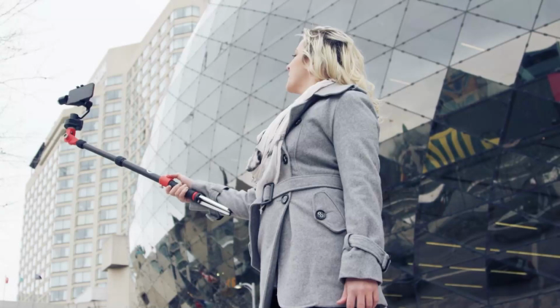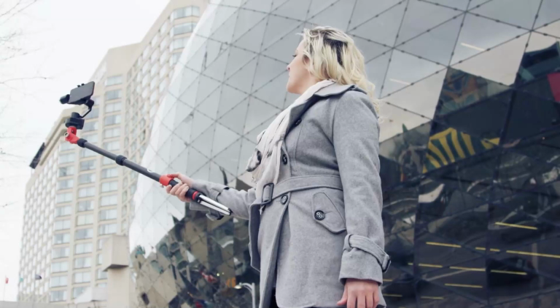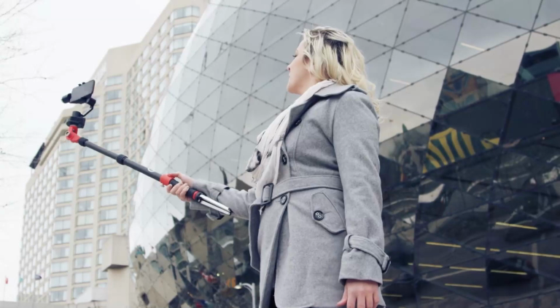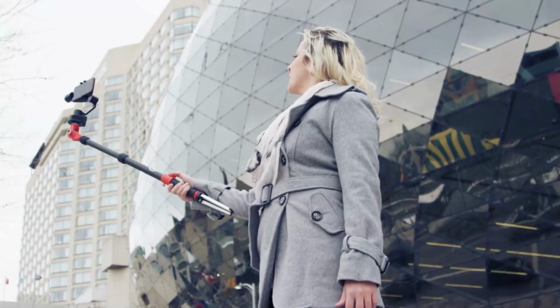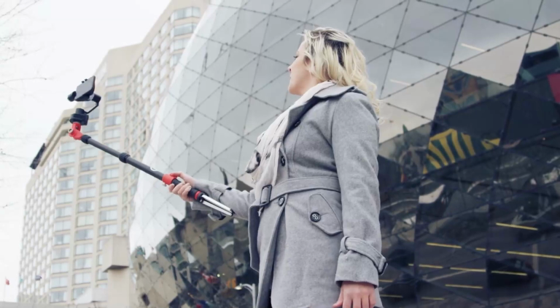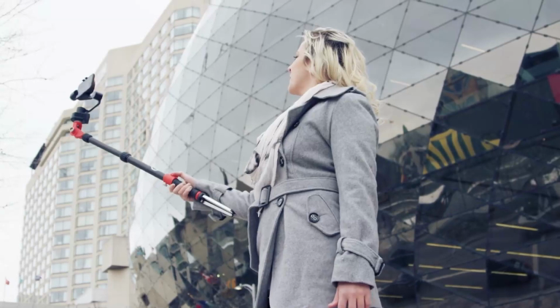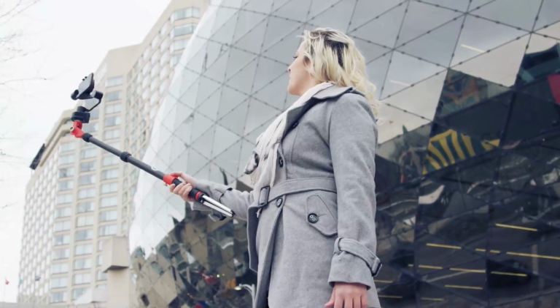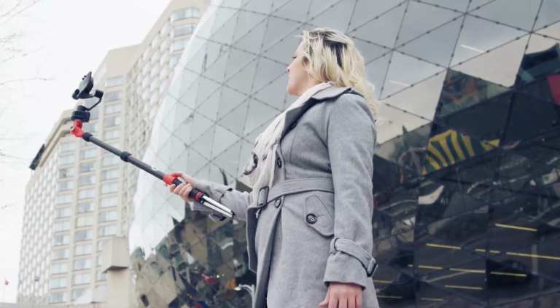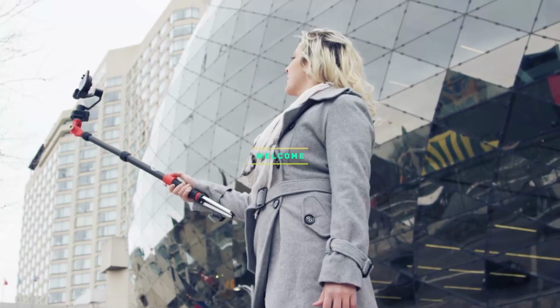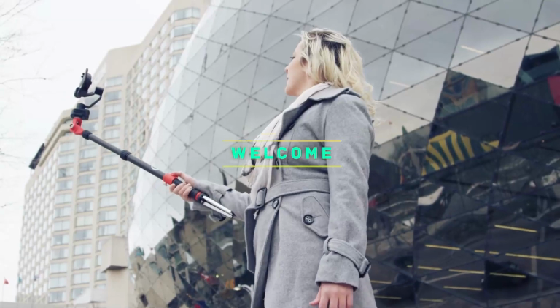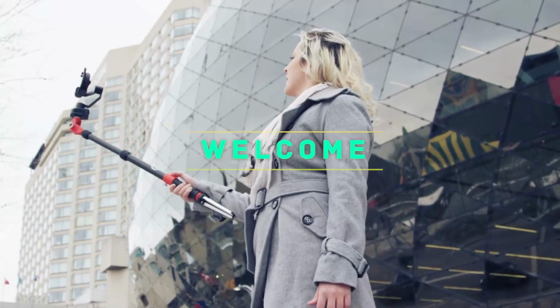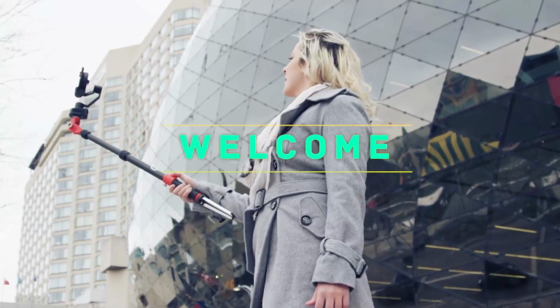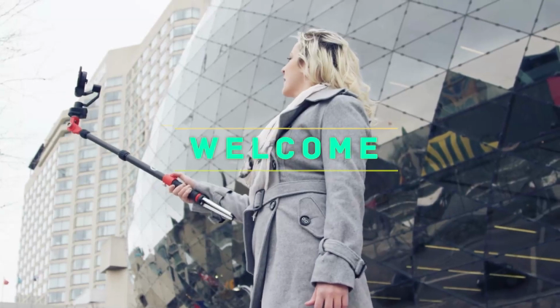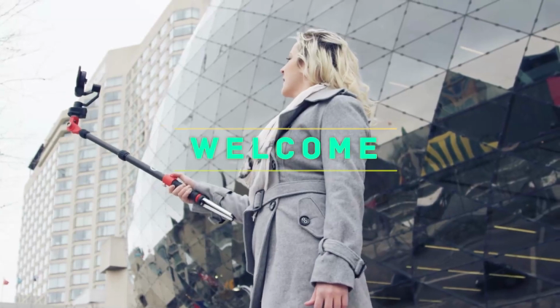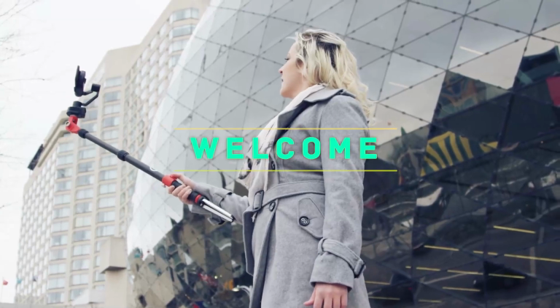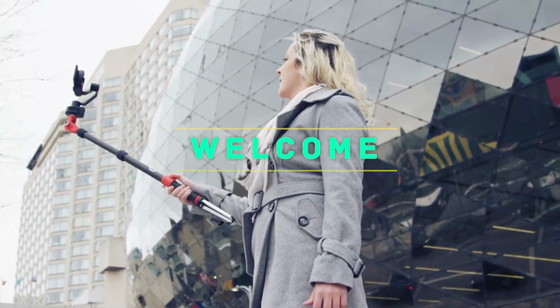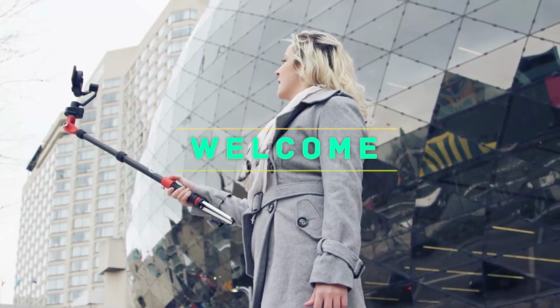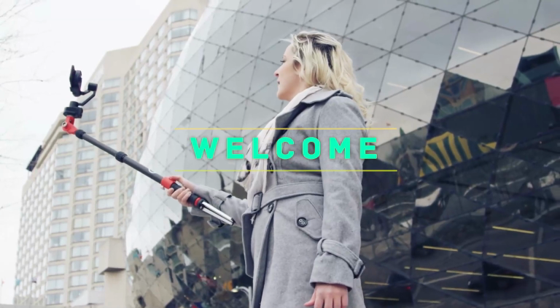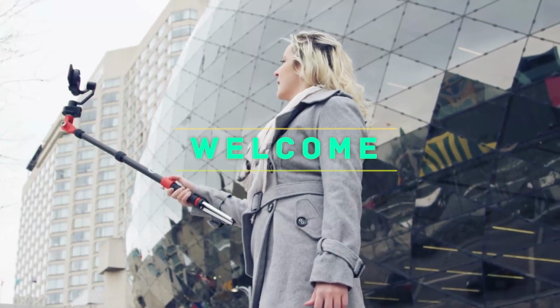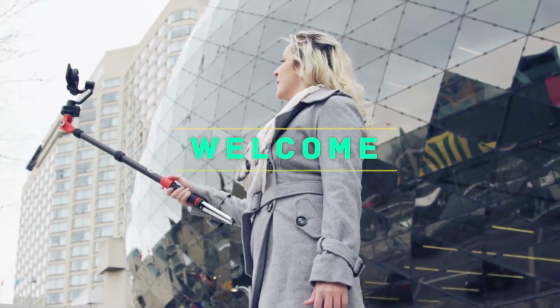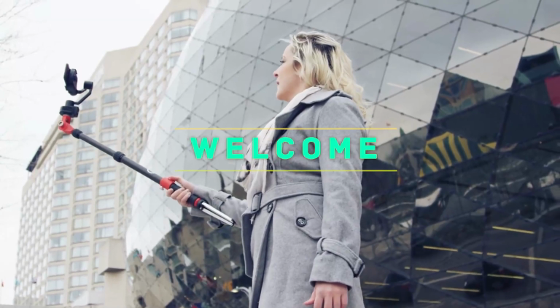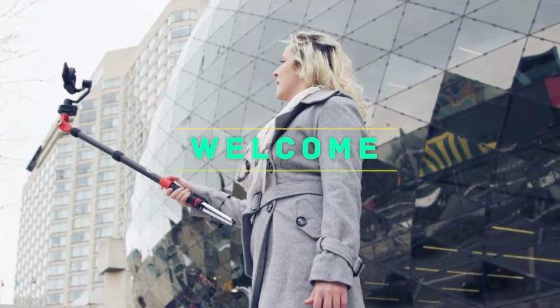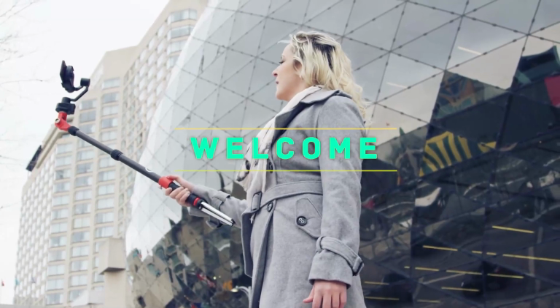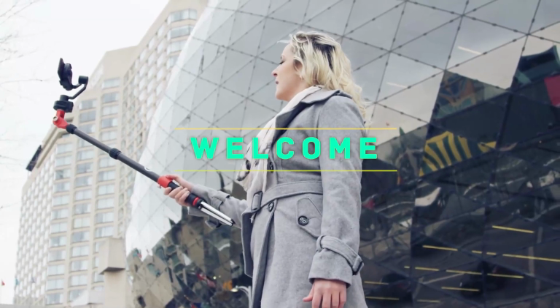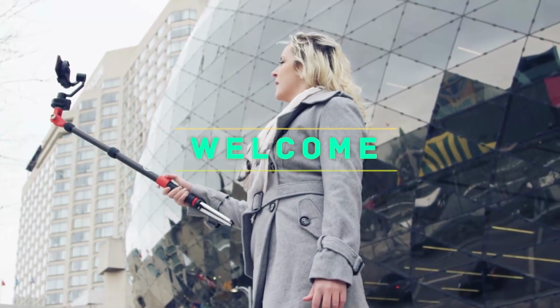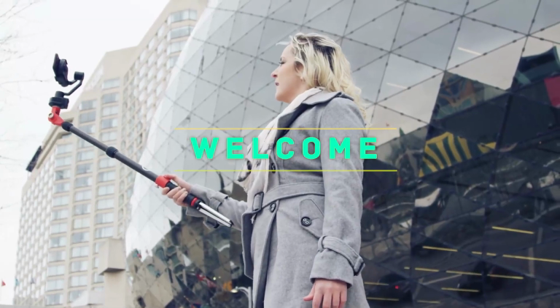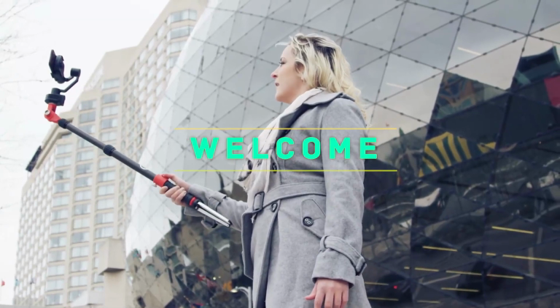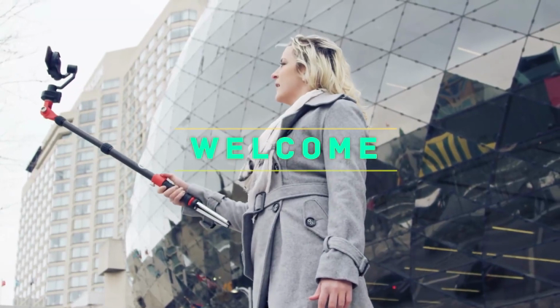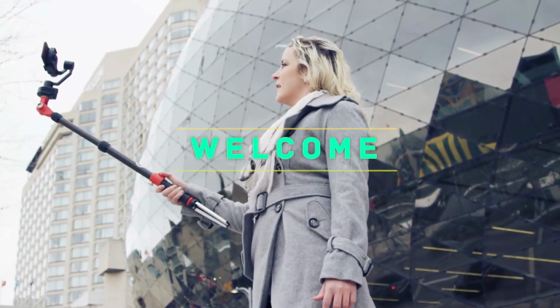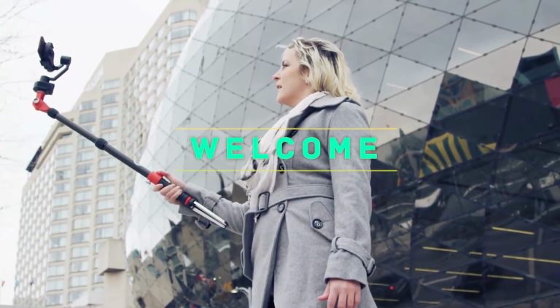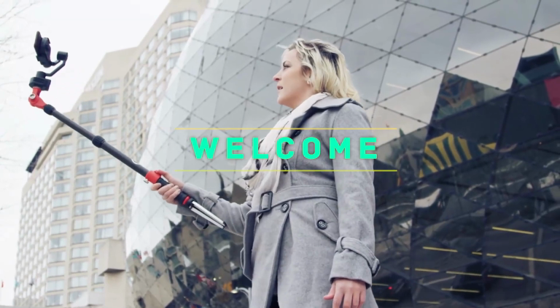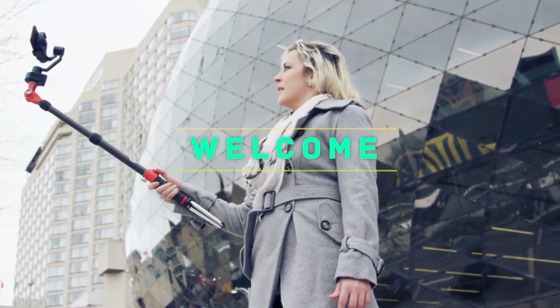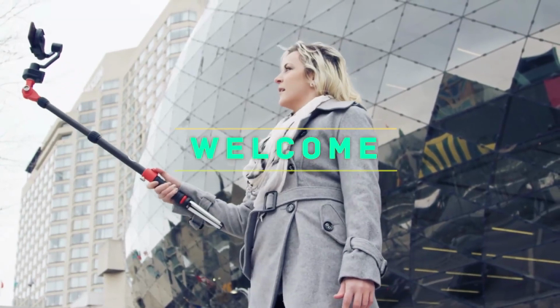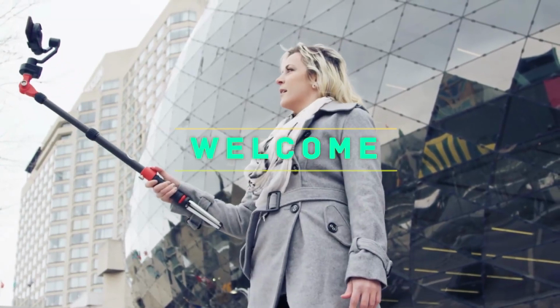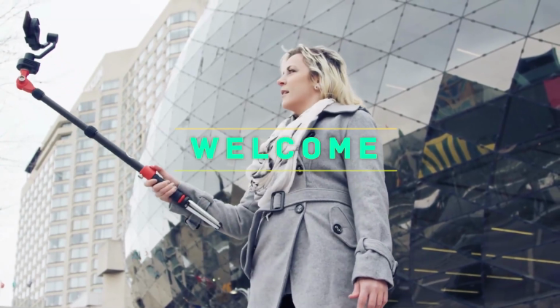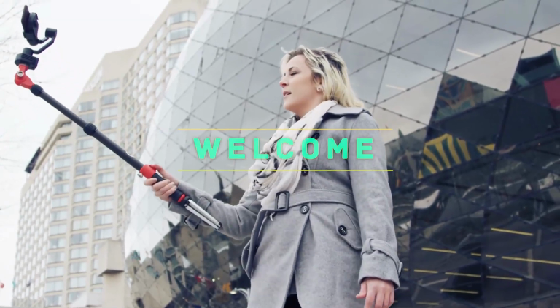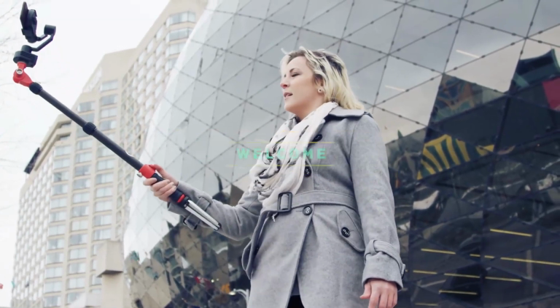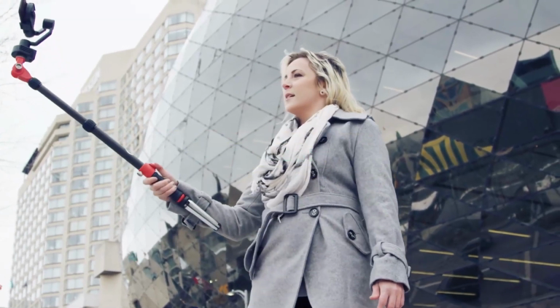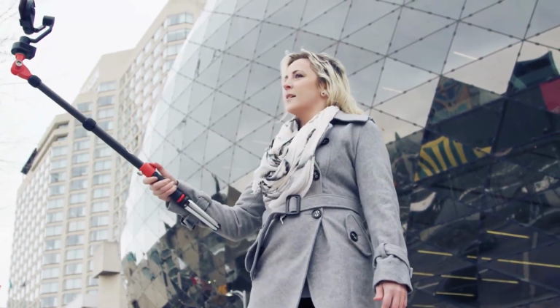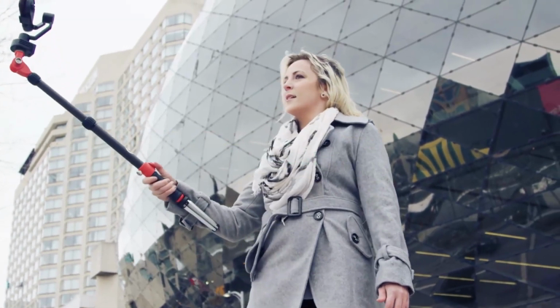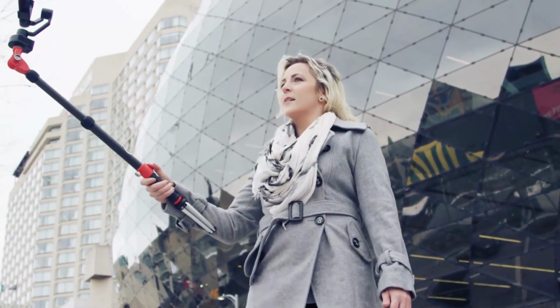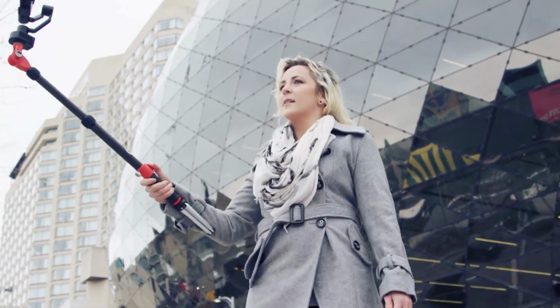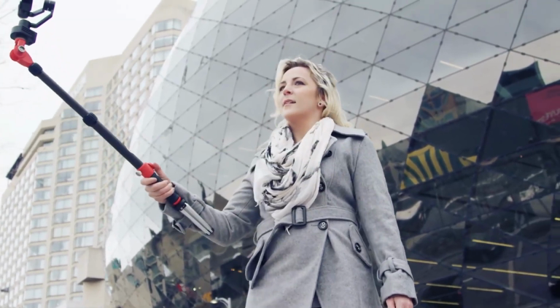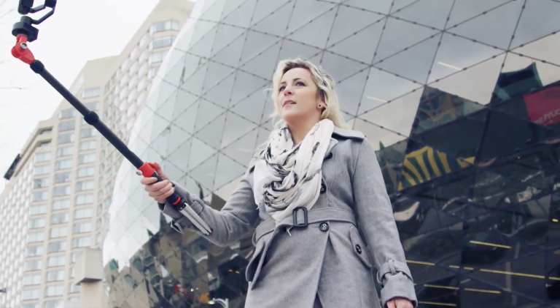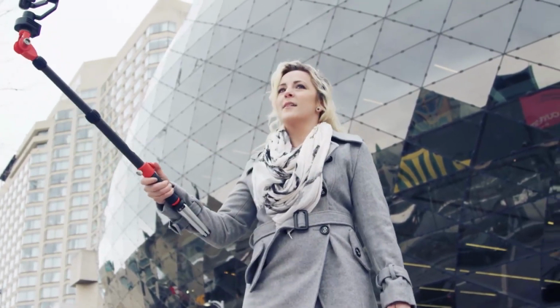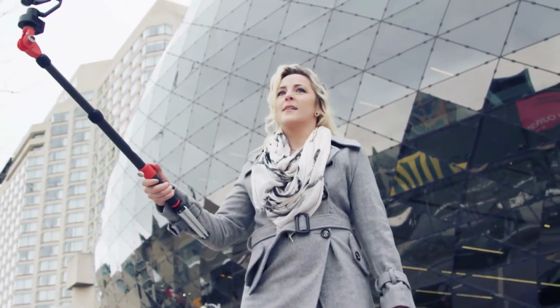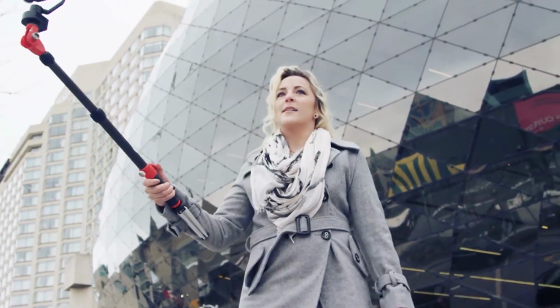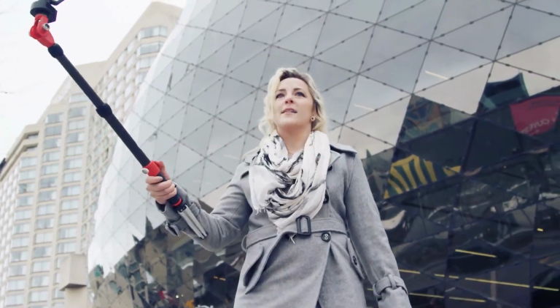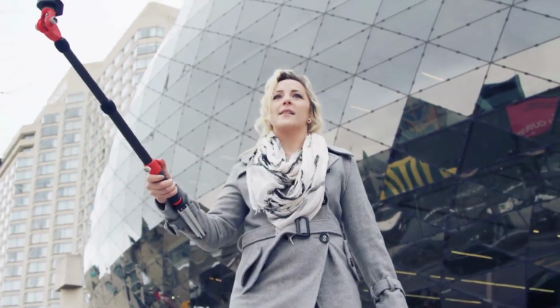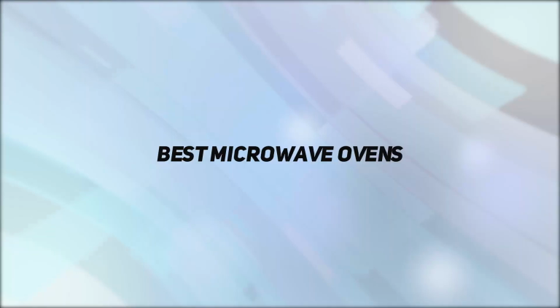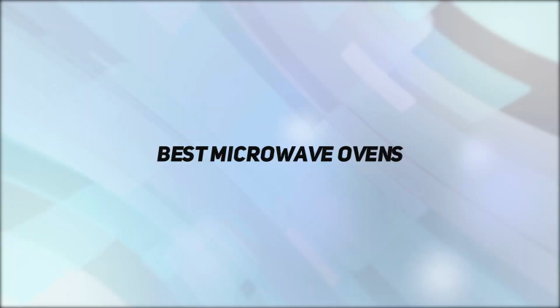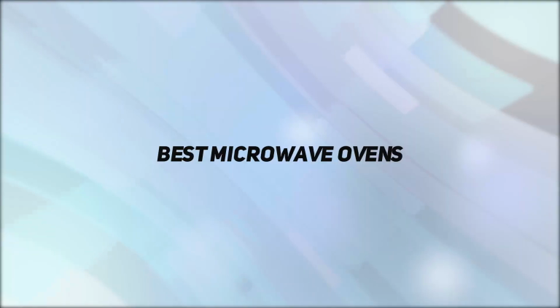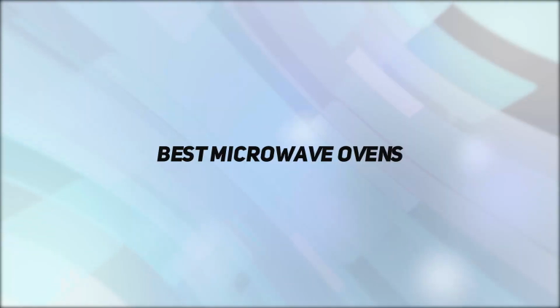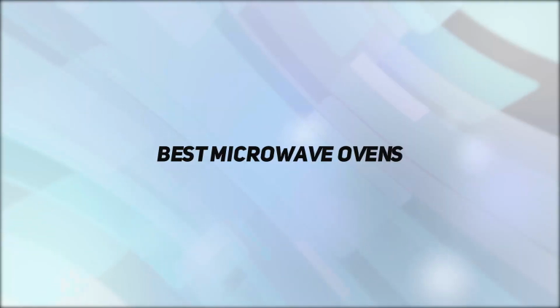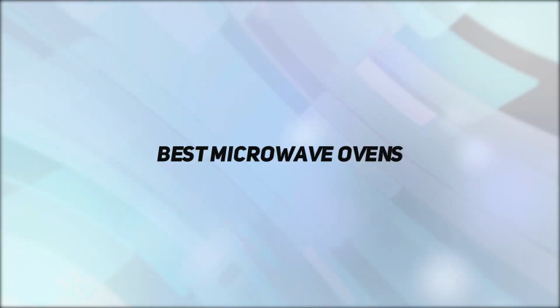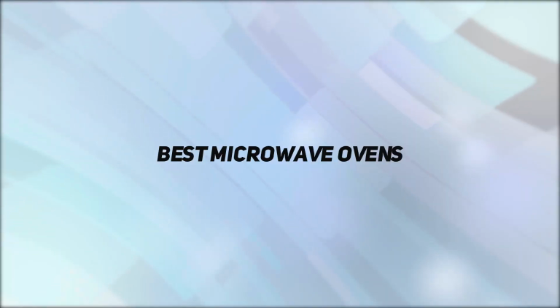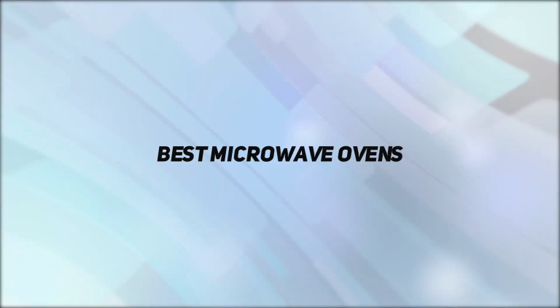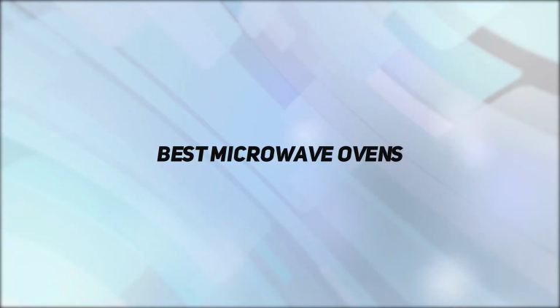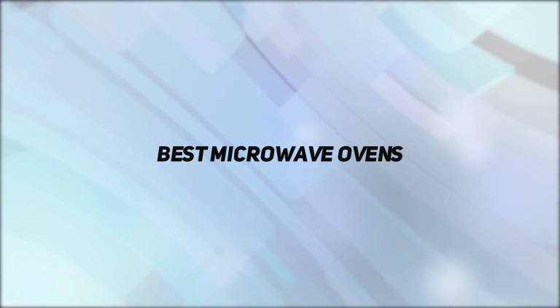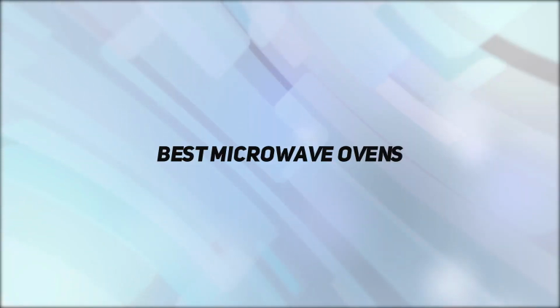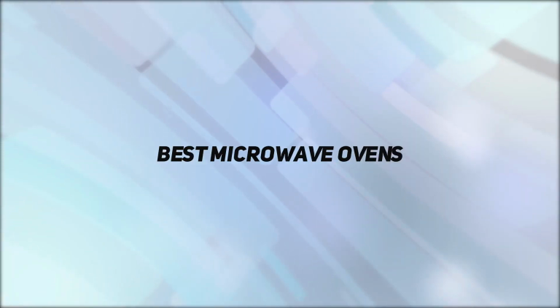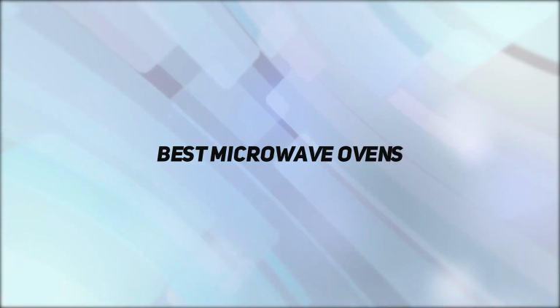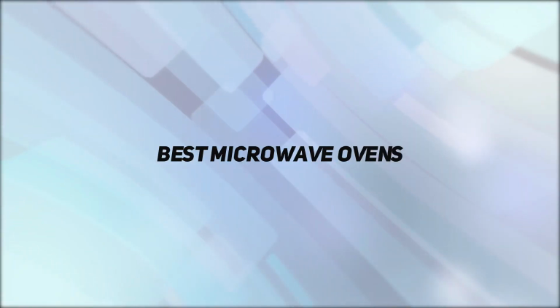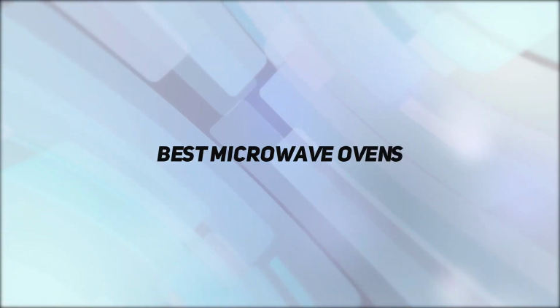Hey, welcome back to my channel. In this video, I'm going to talk about the top five best microwave ovens.